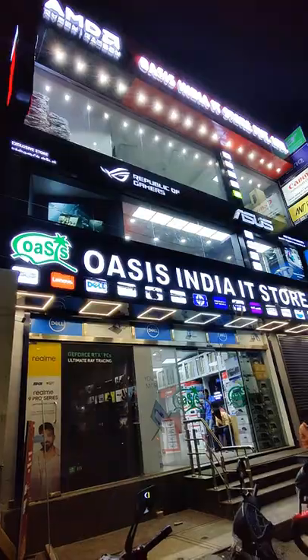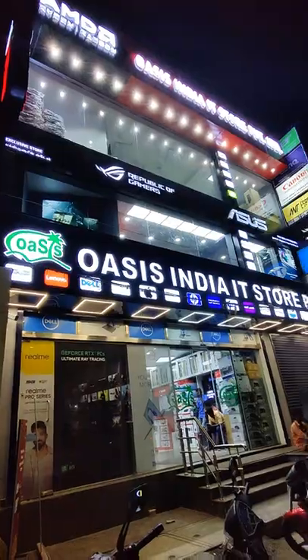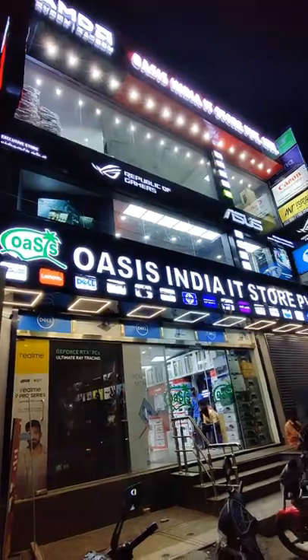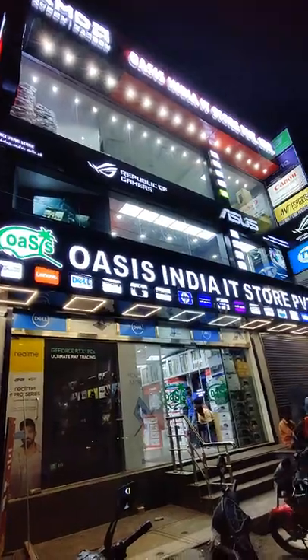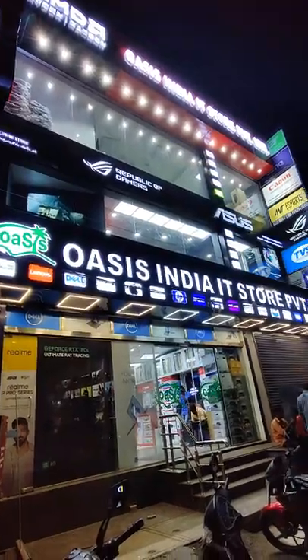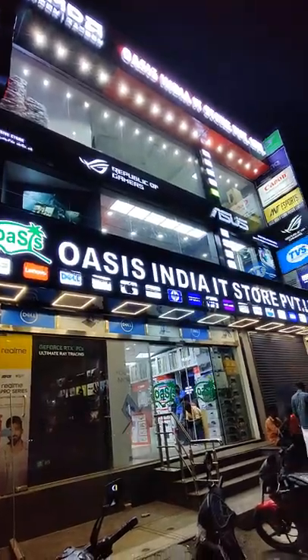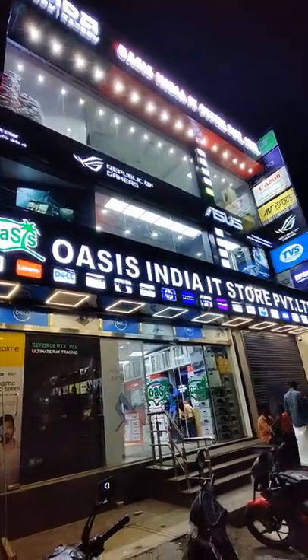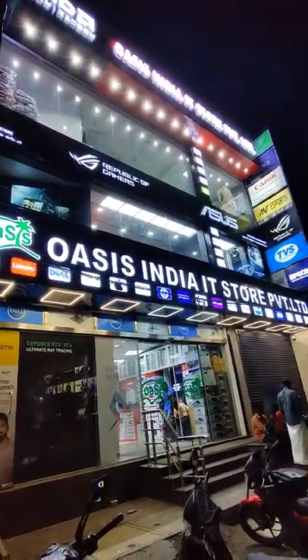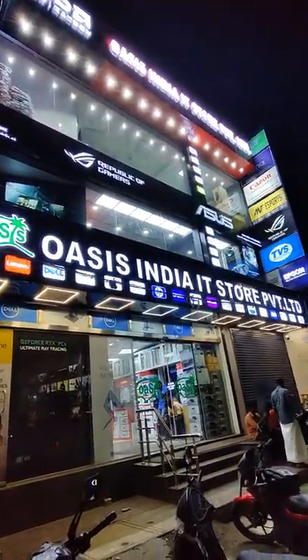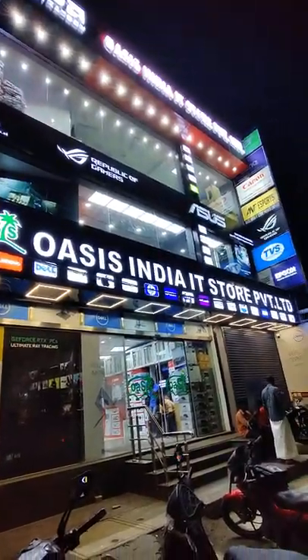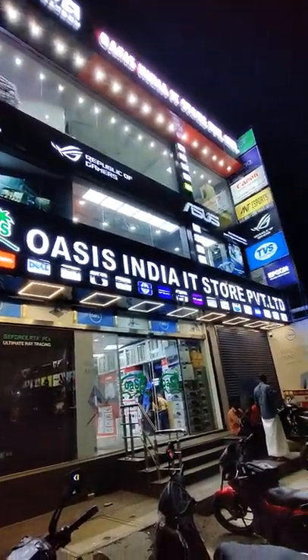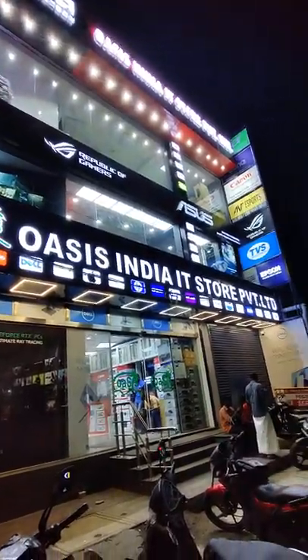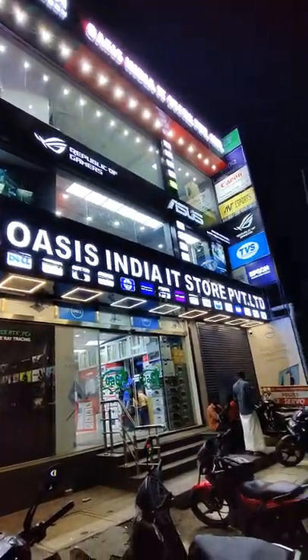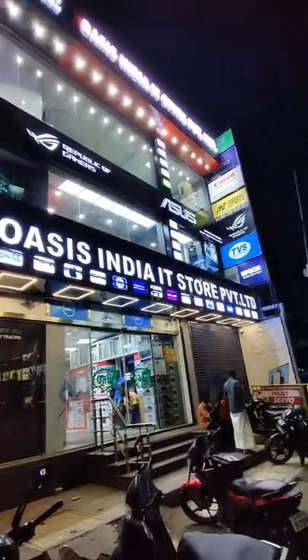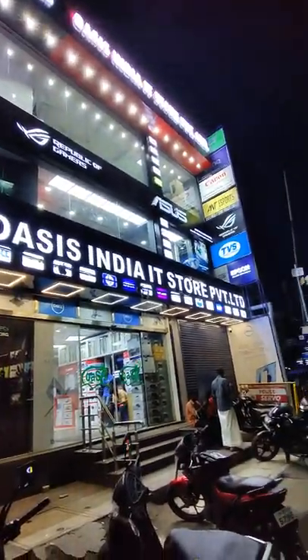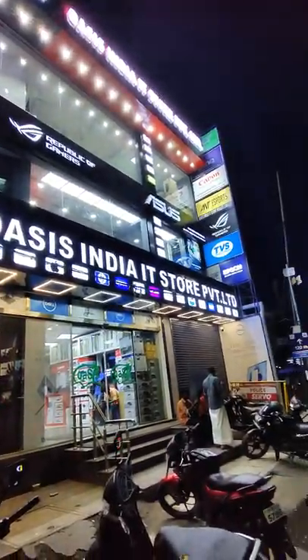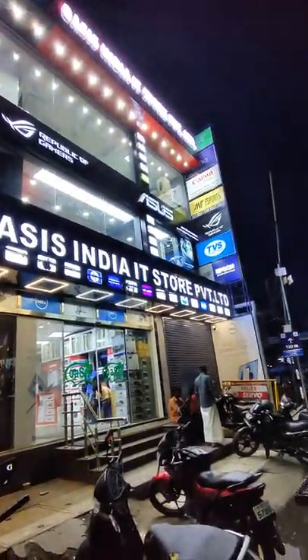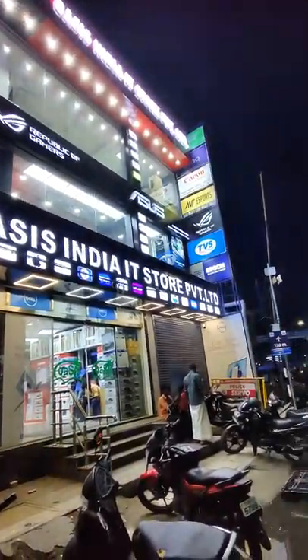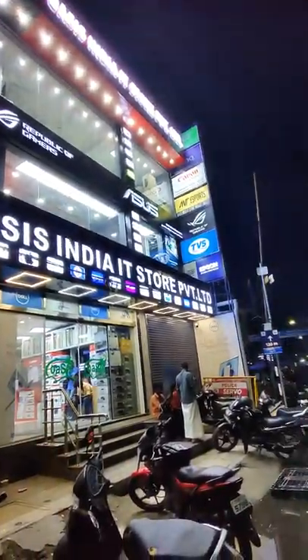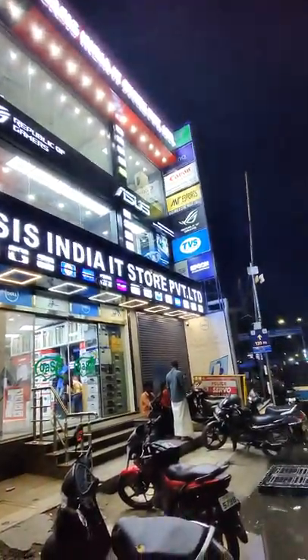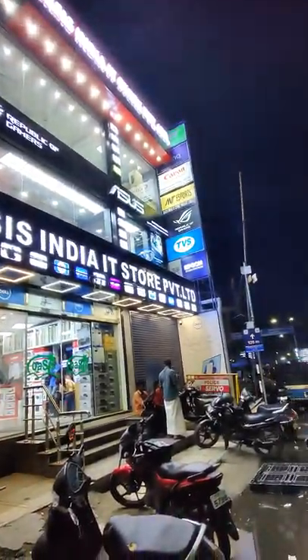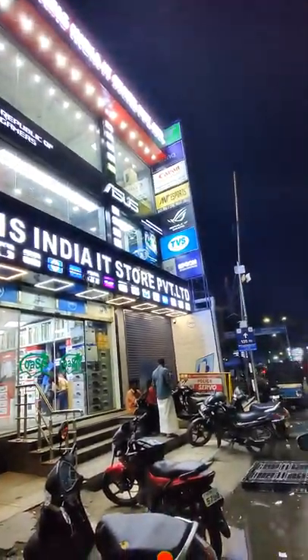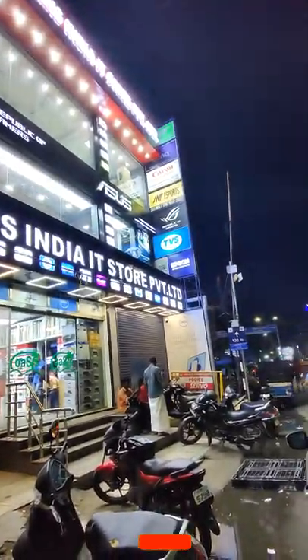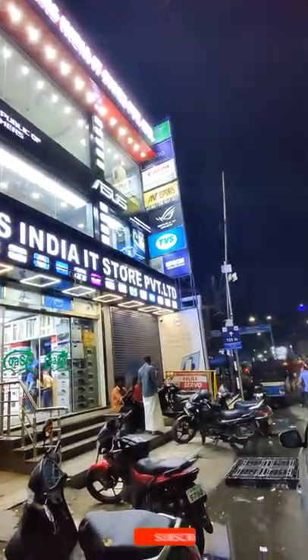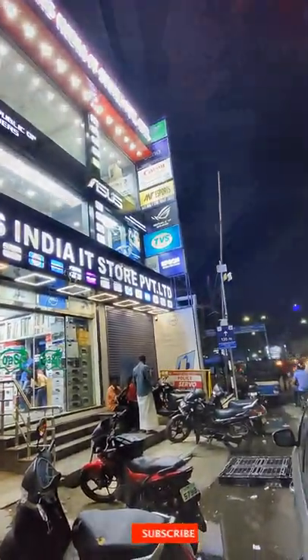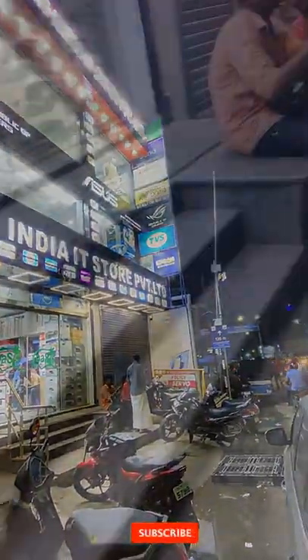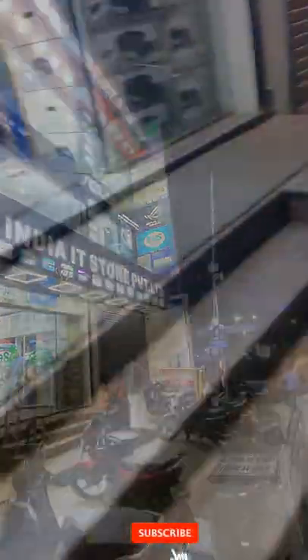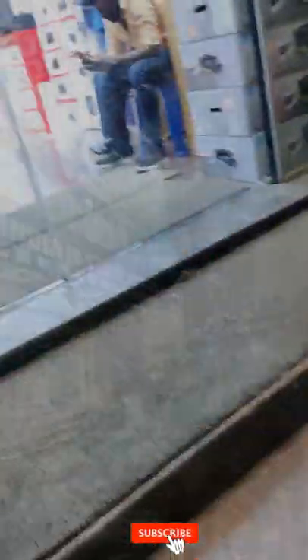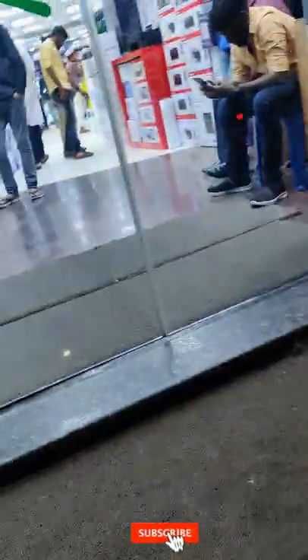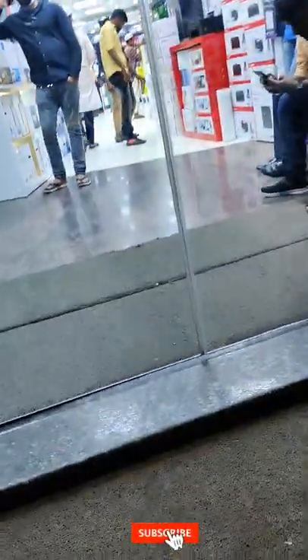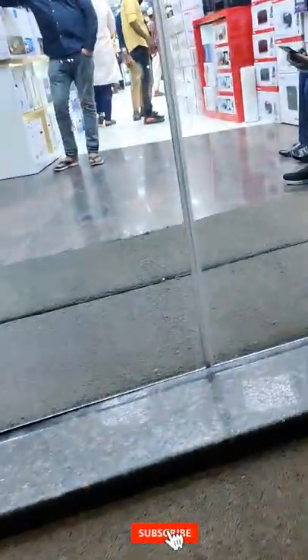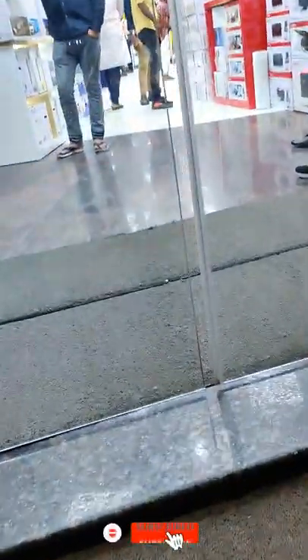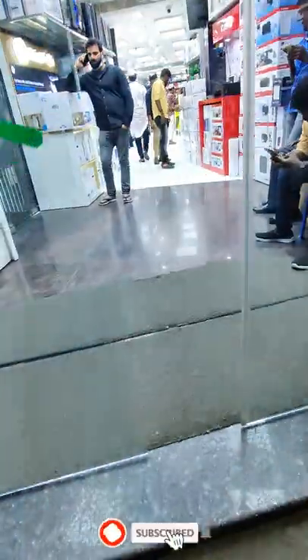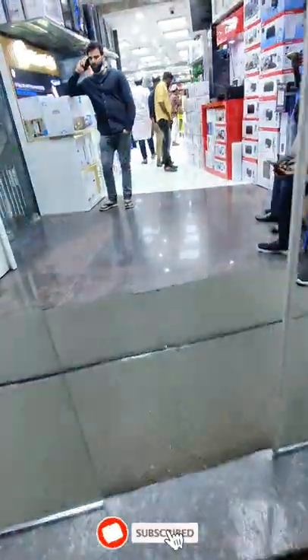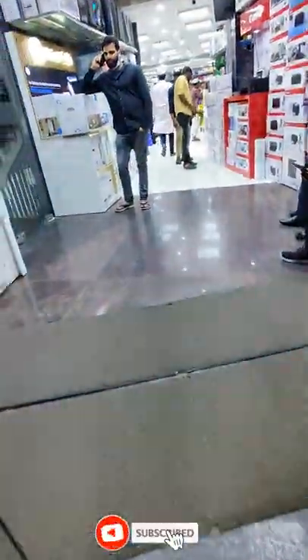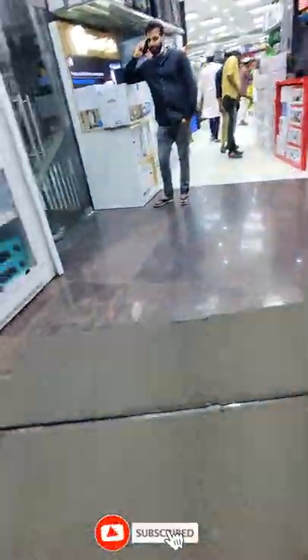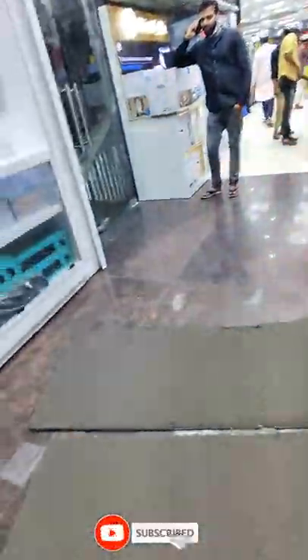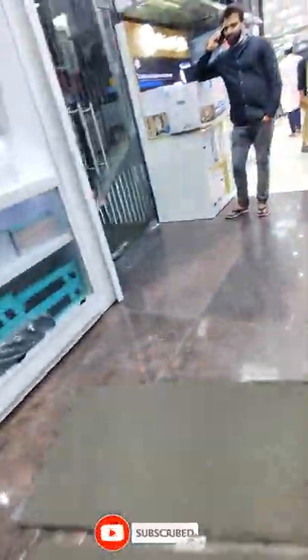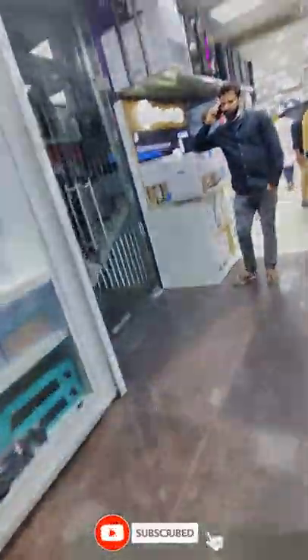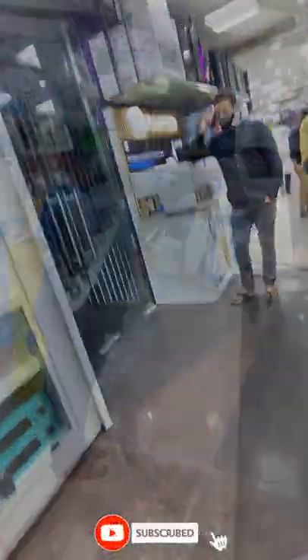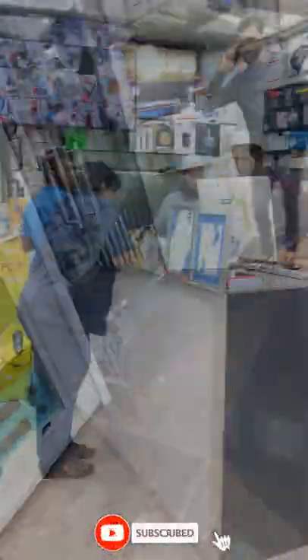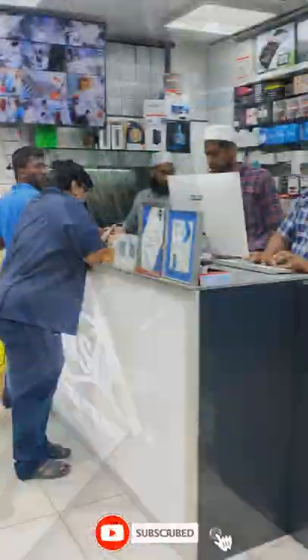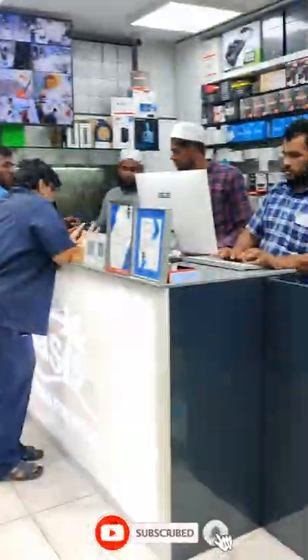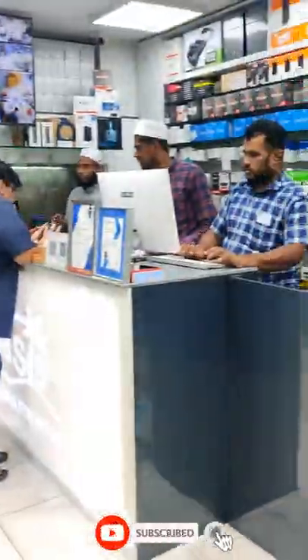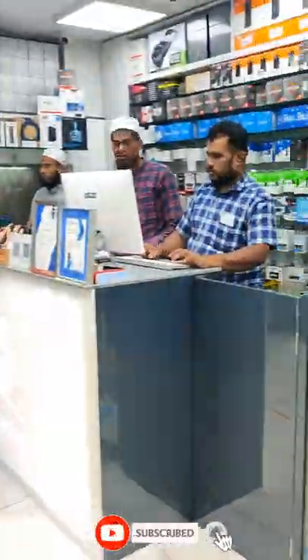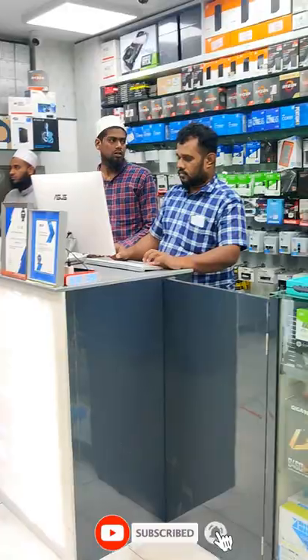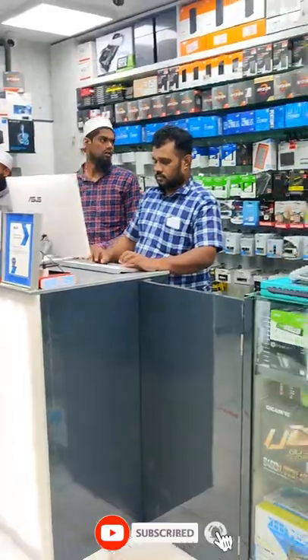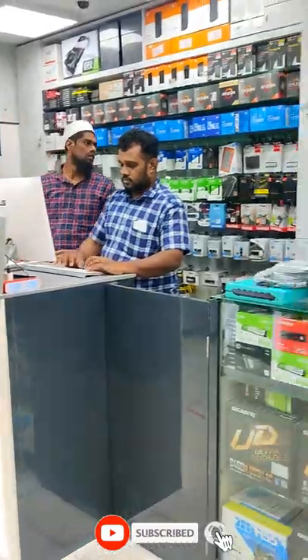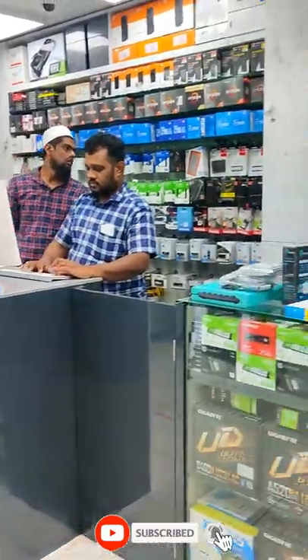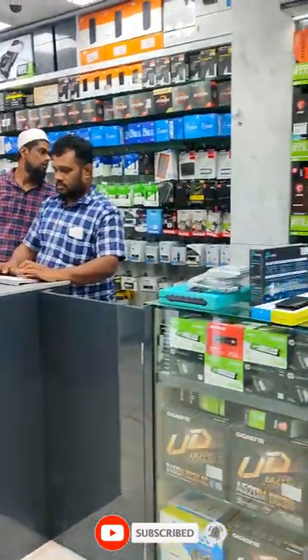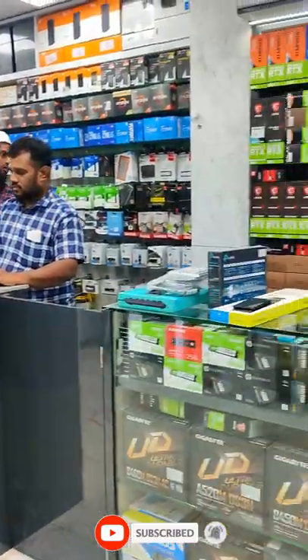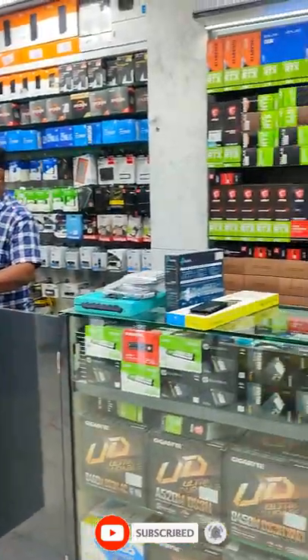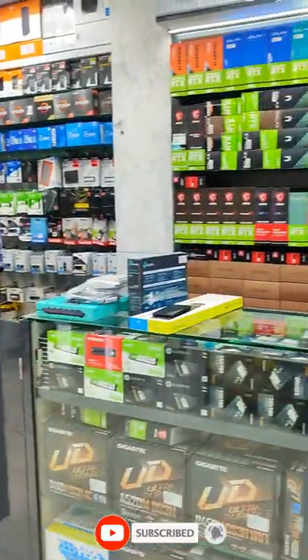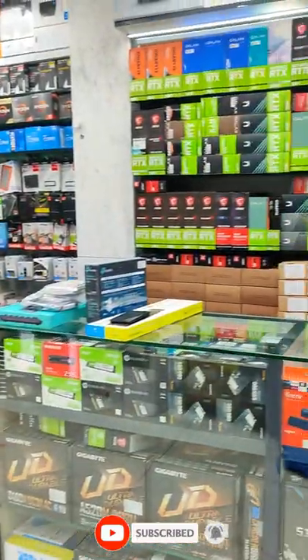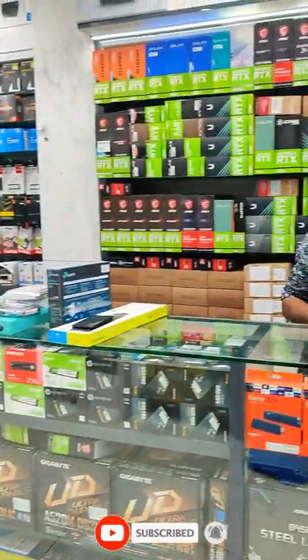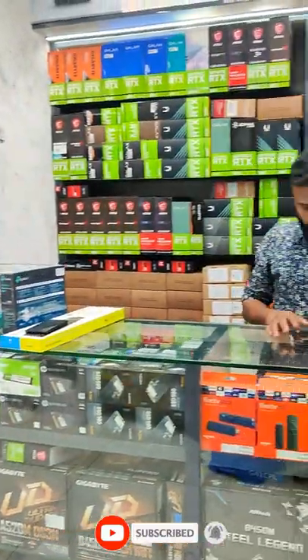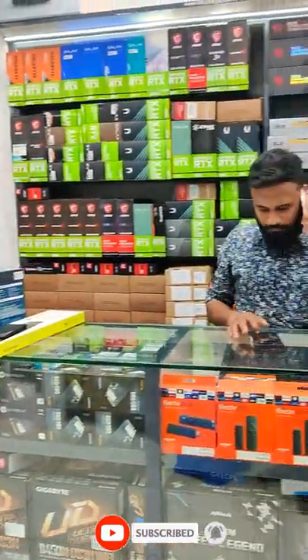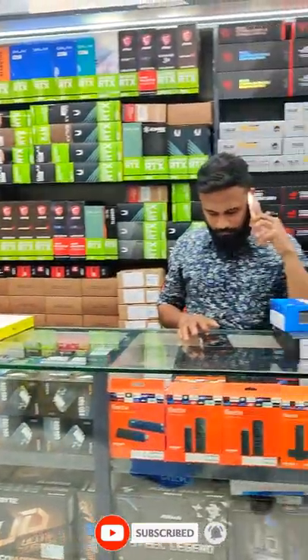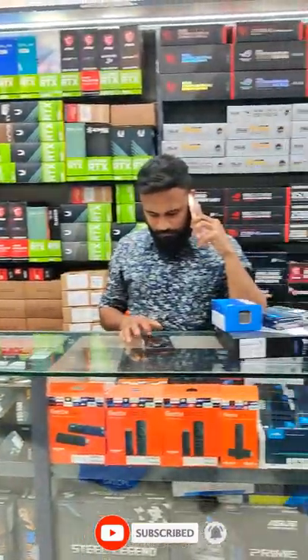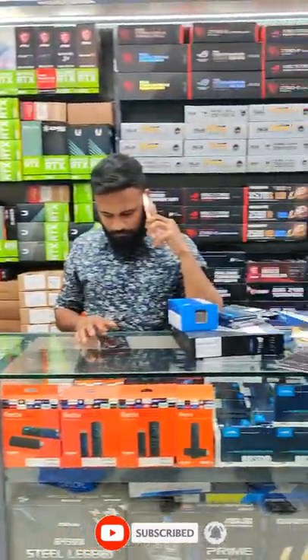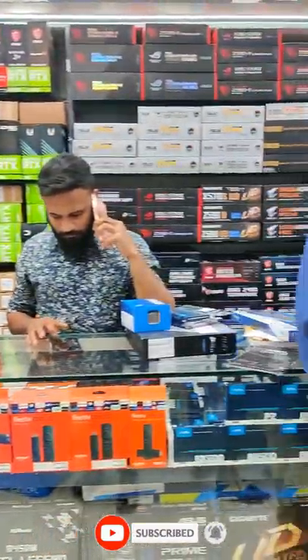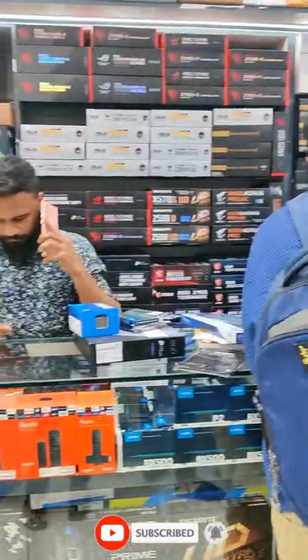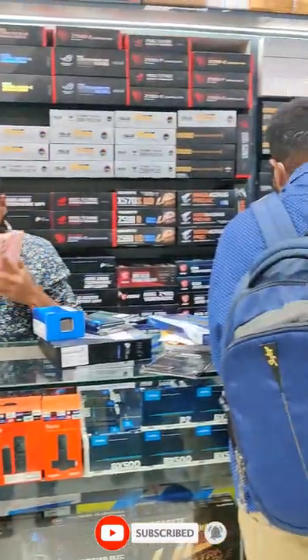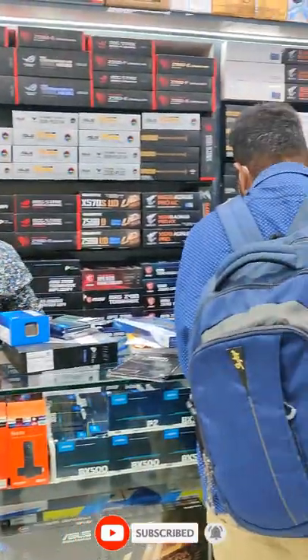Hi guys, we are here with ASUS Pudu building in the mountain road. You can find all of these things in the mountain road.